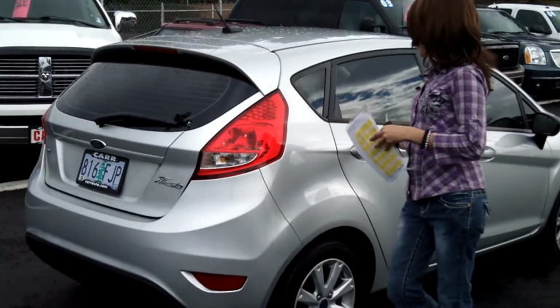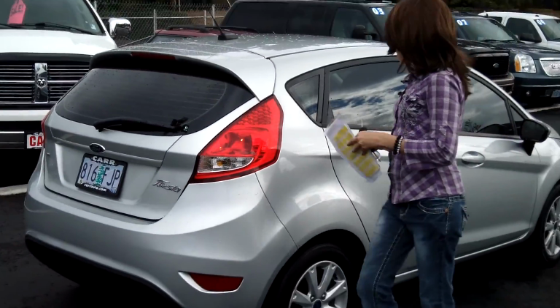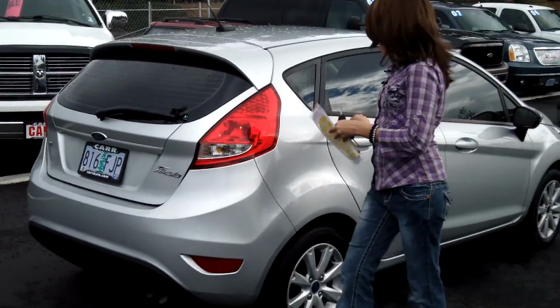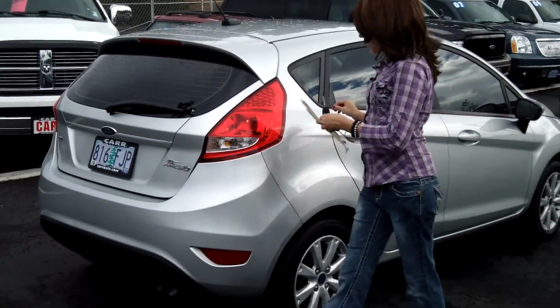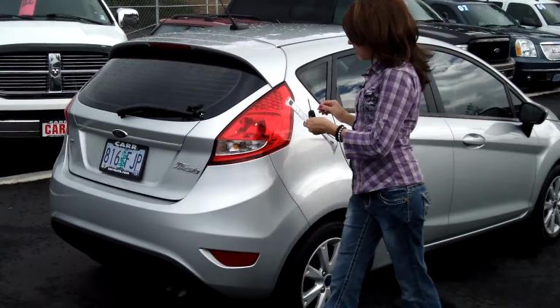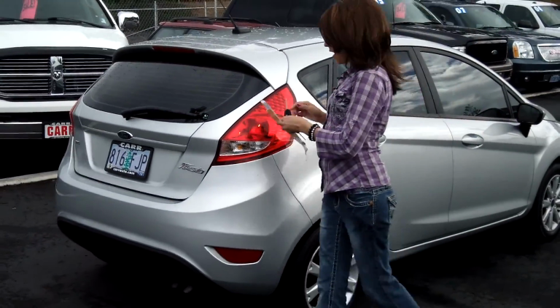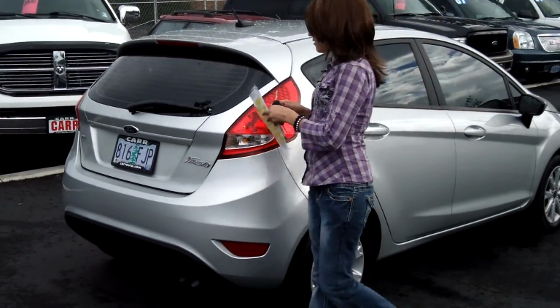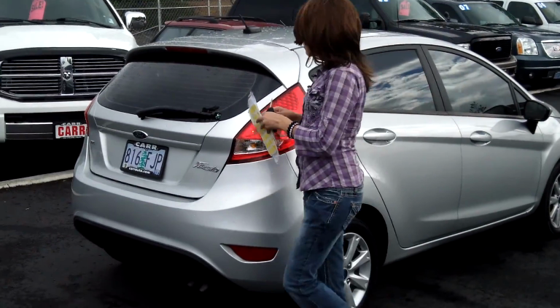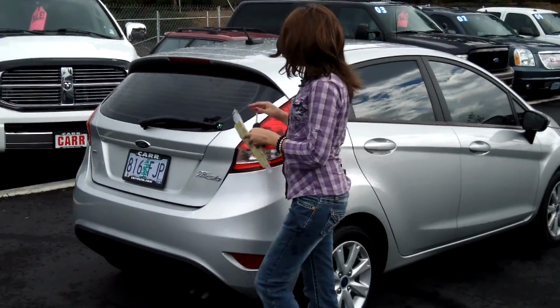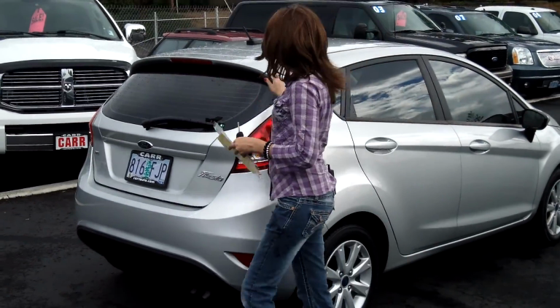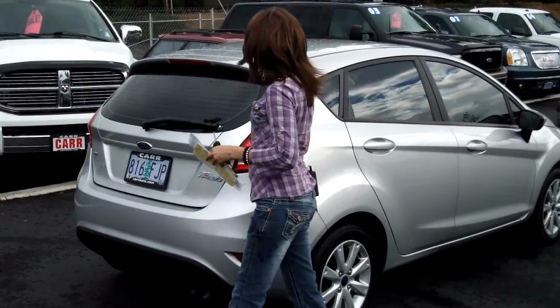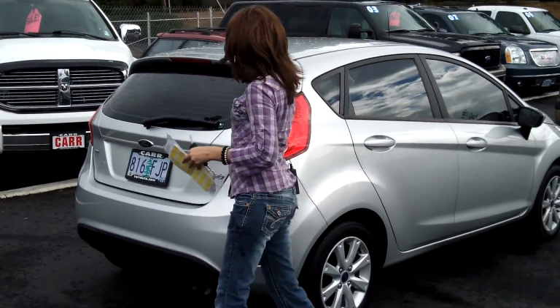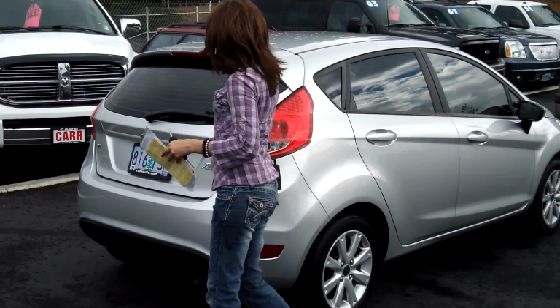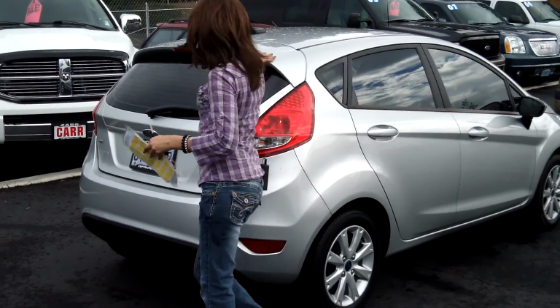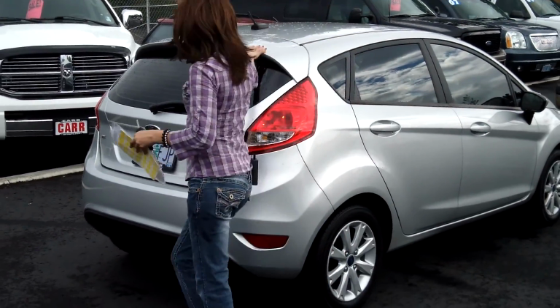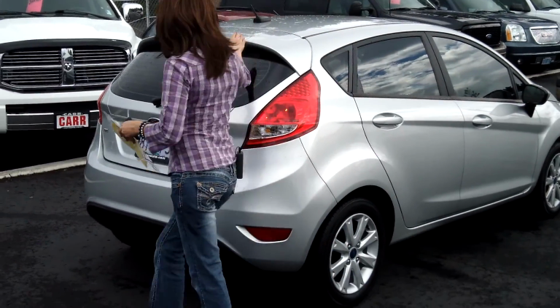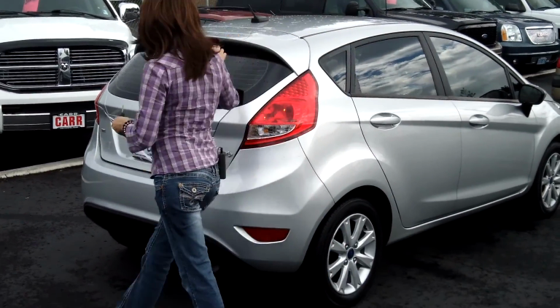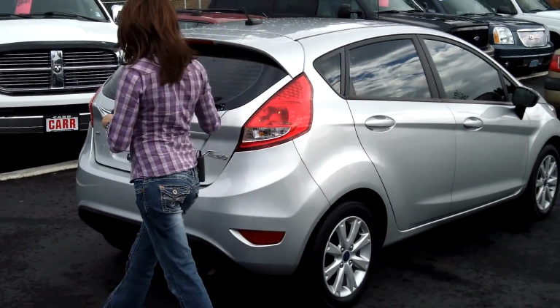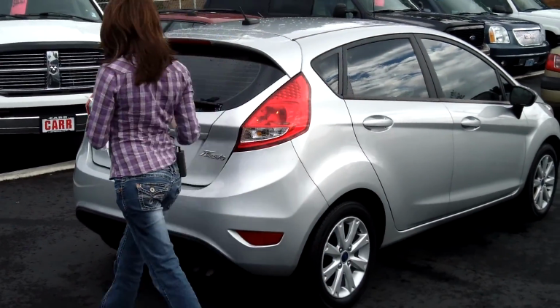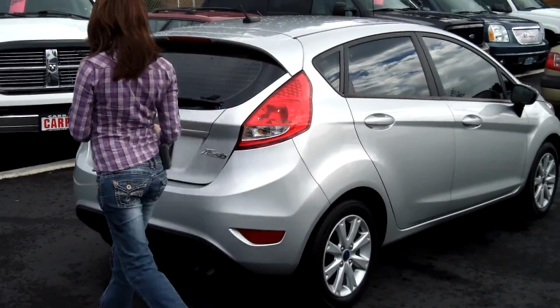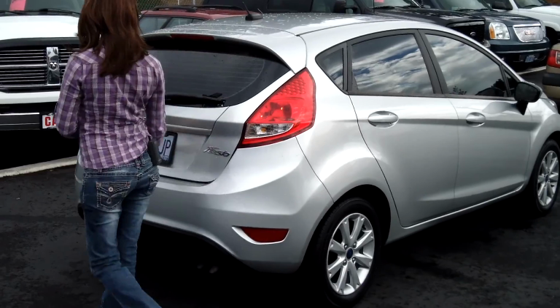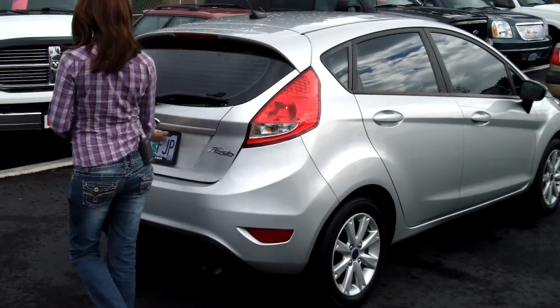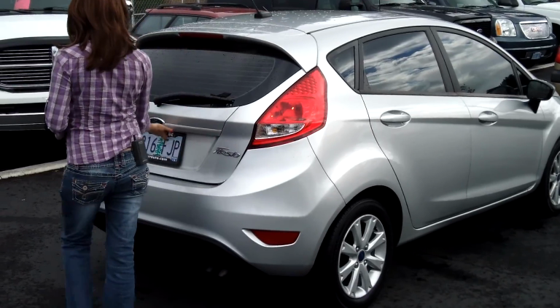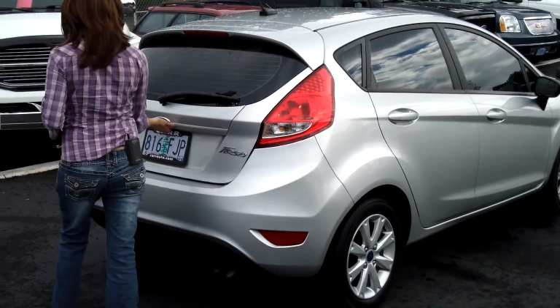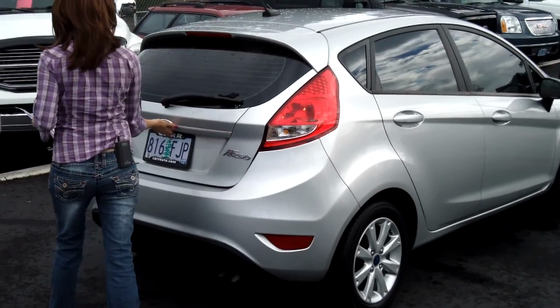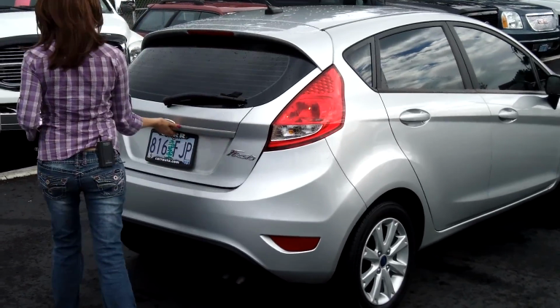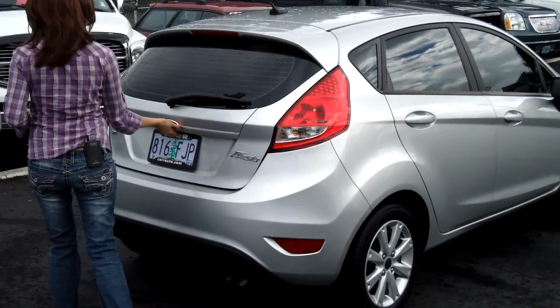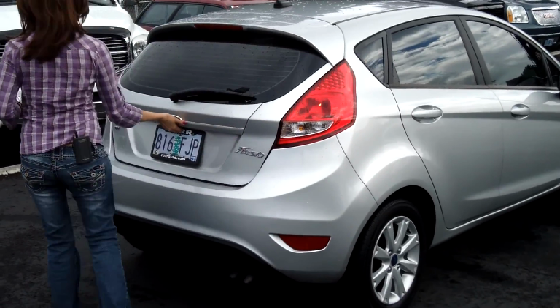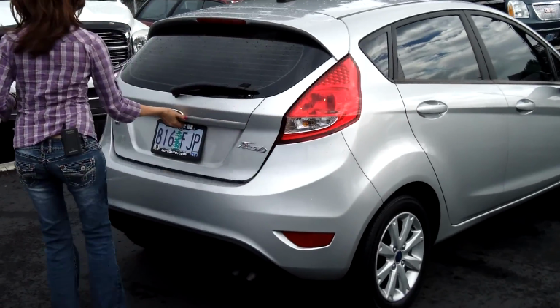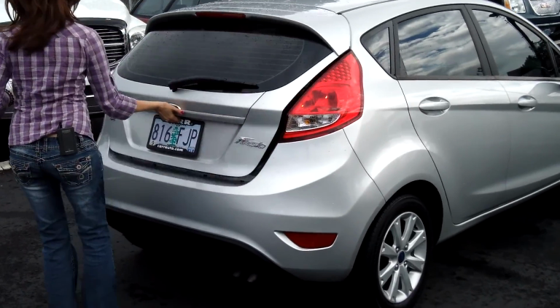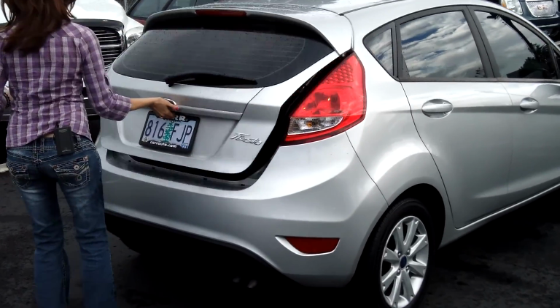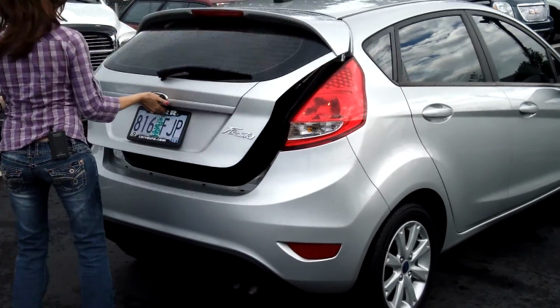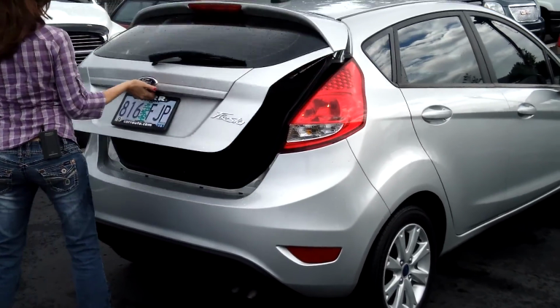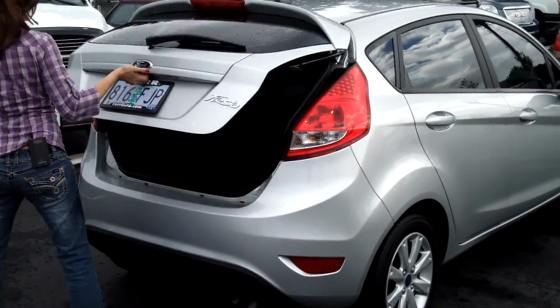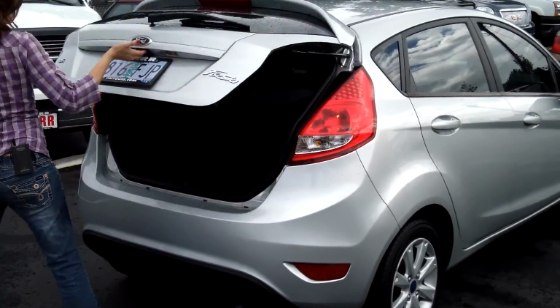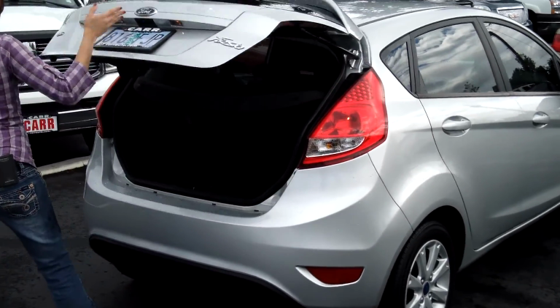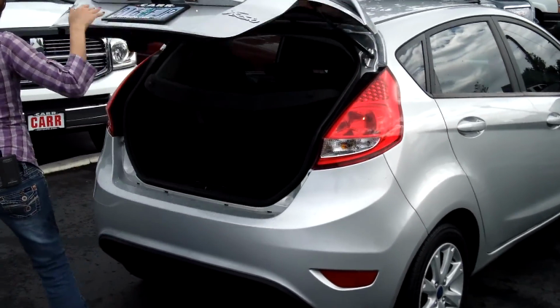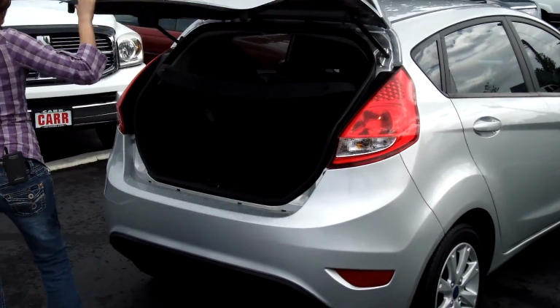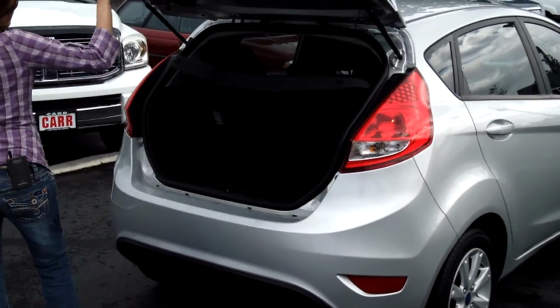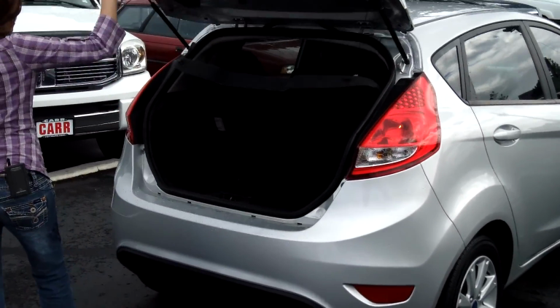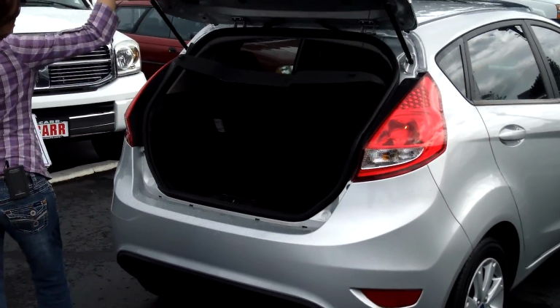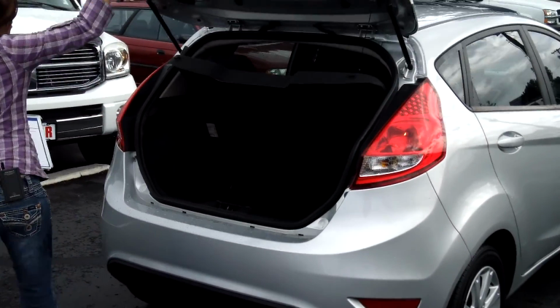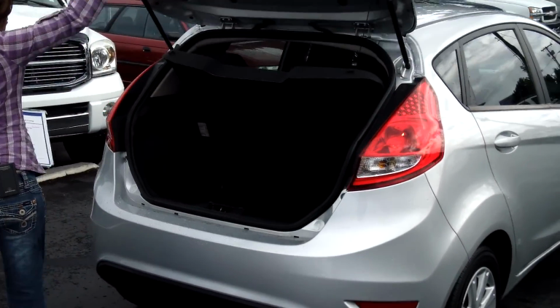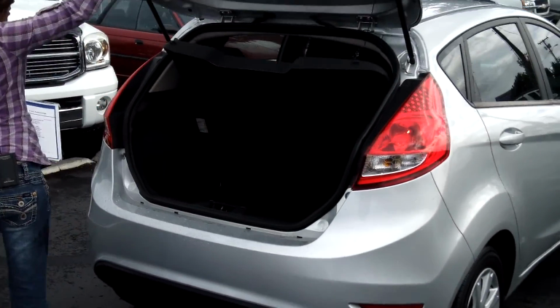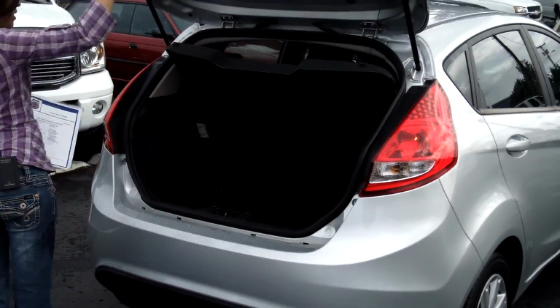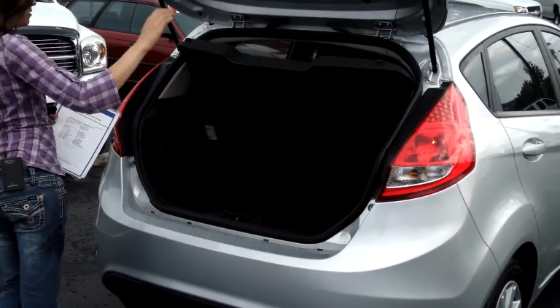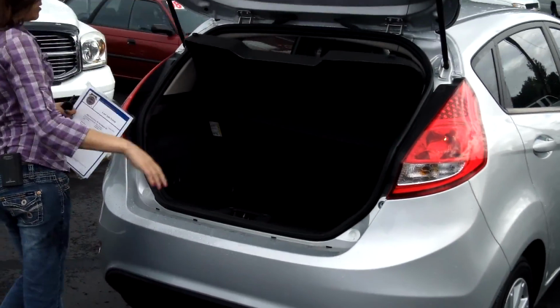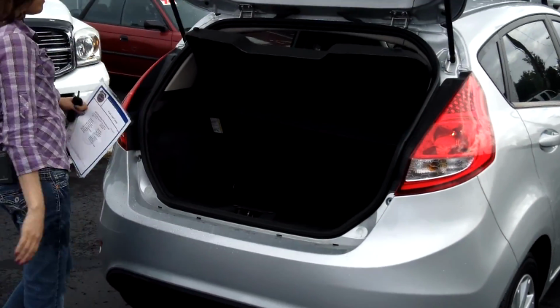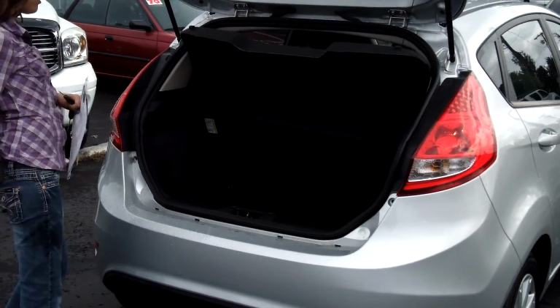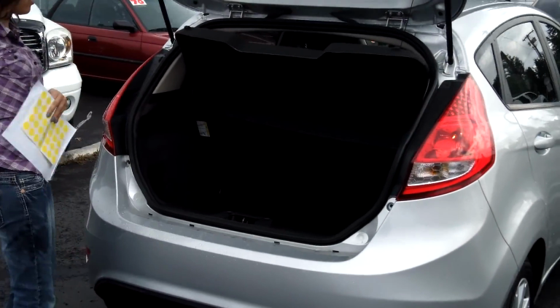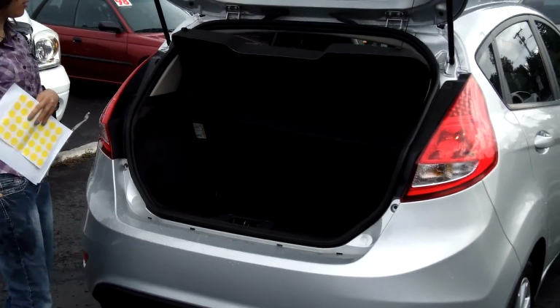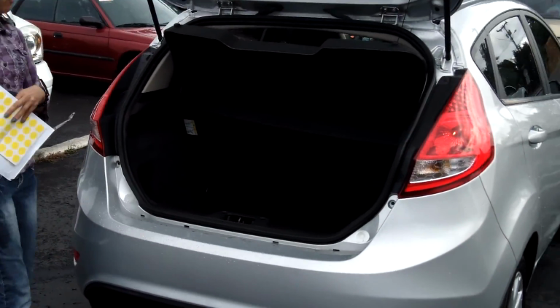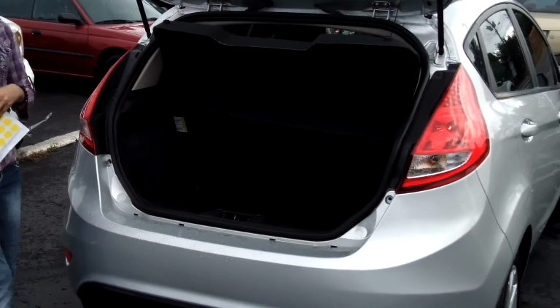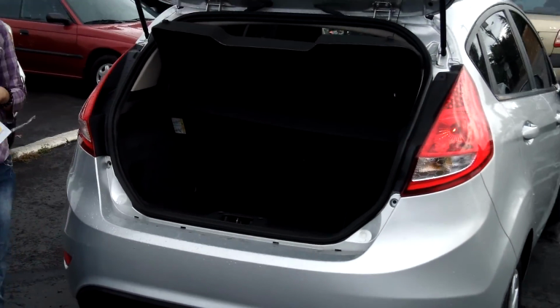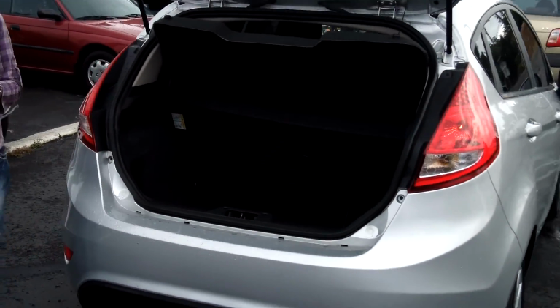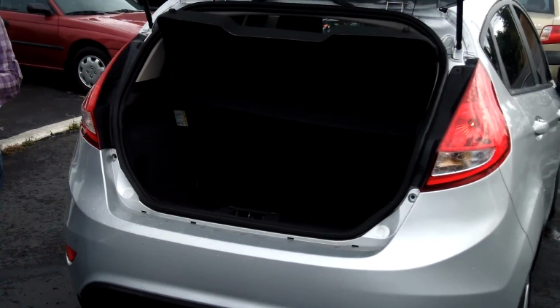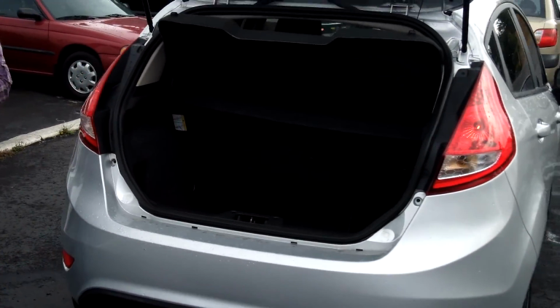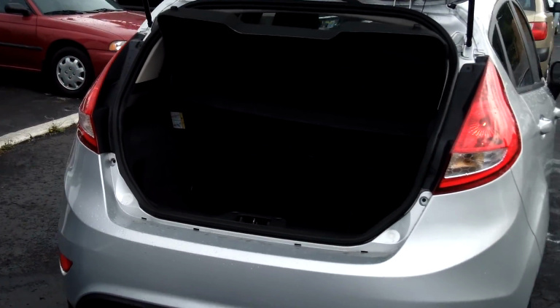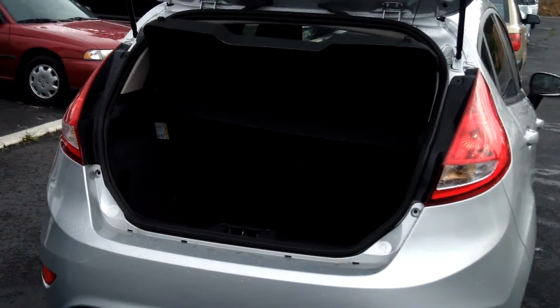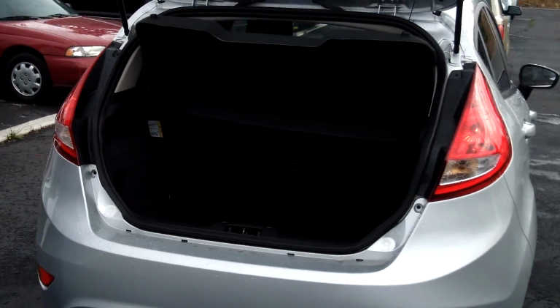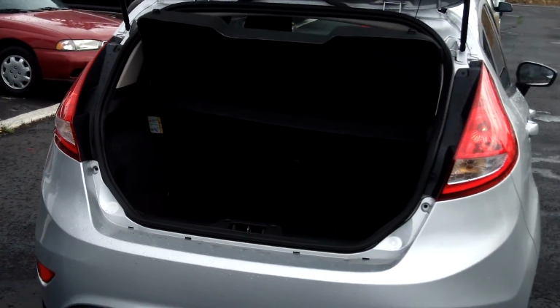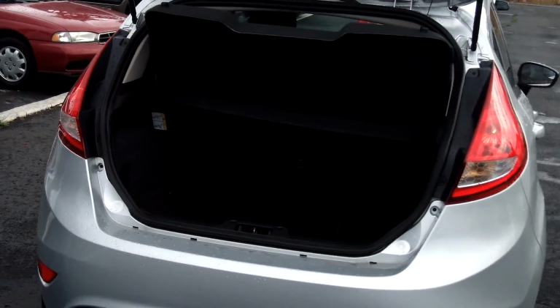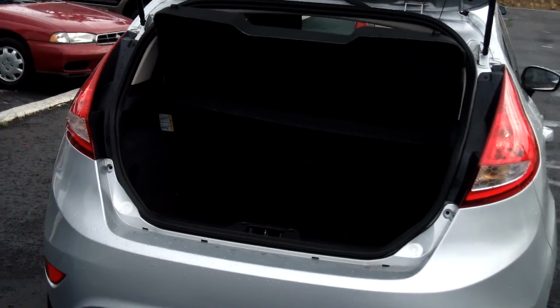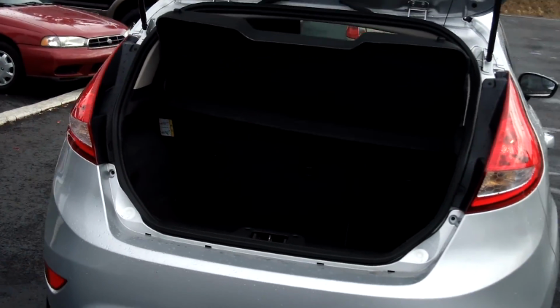It has the stylish rear spoiler. There is also plenty of cargo space in the back.